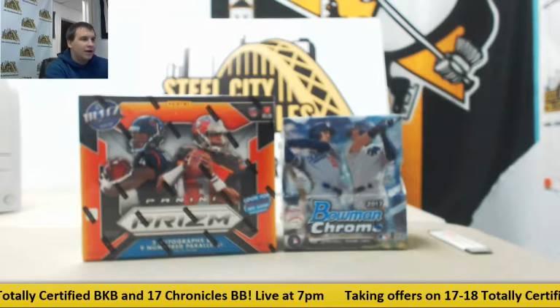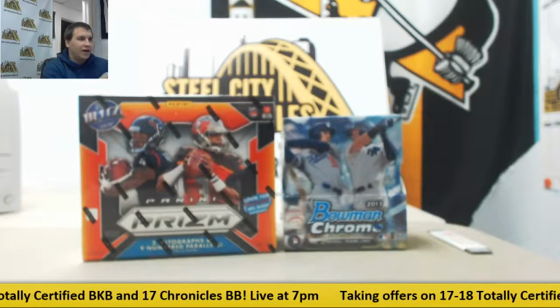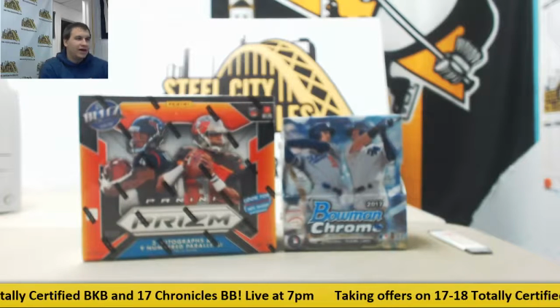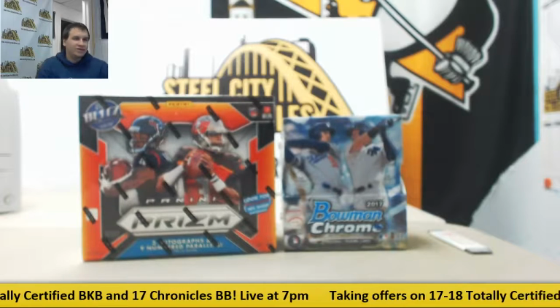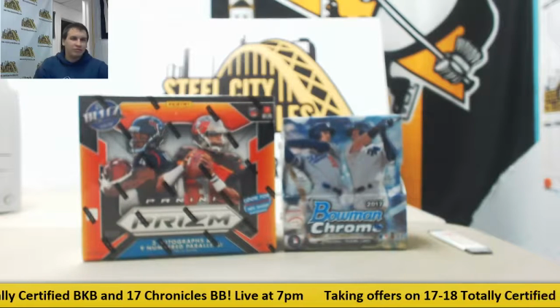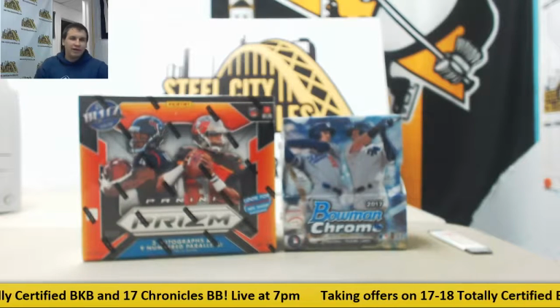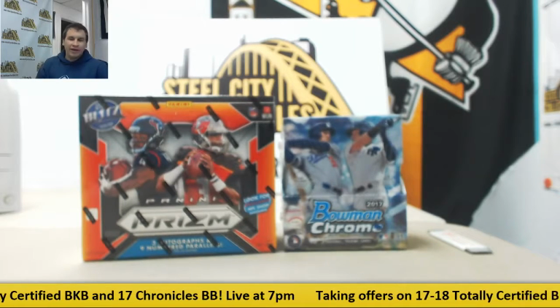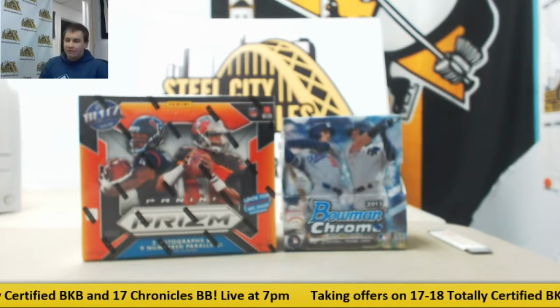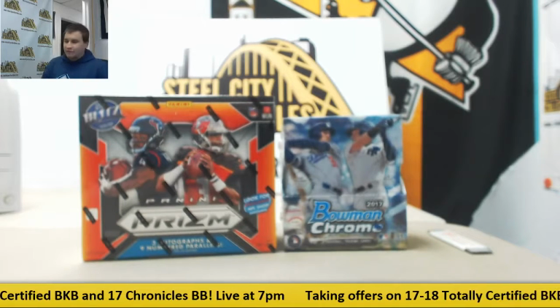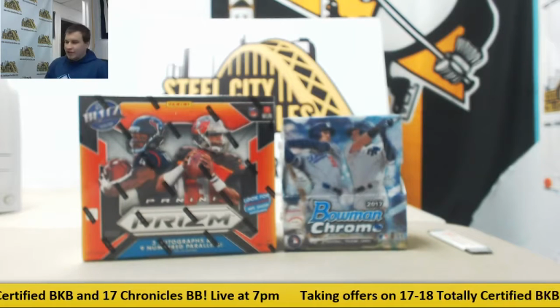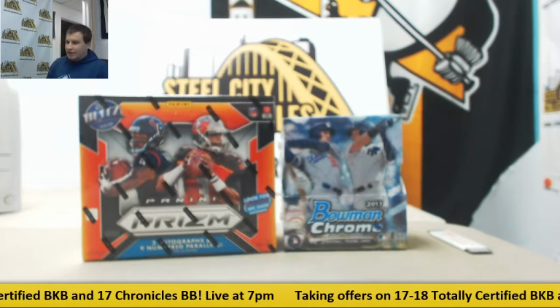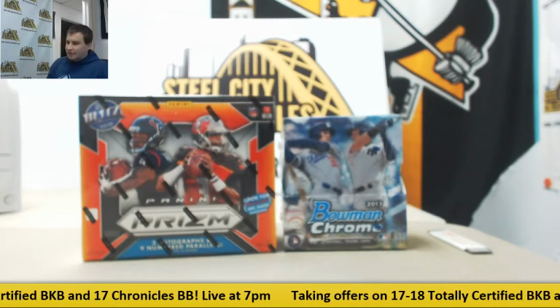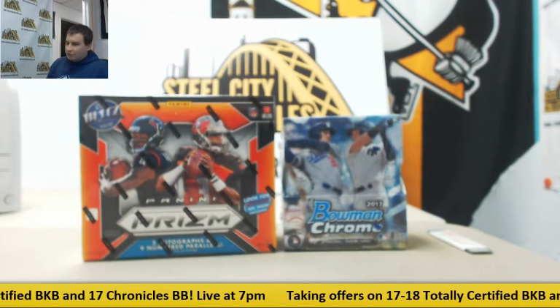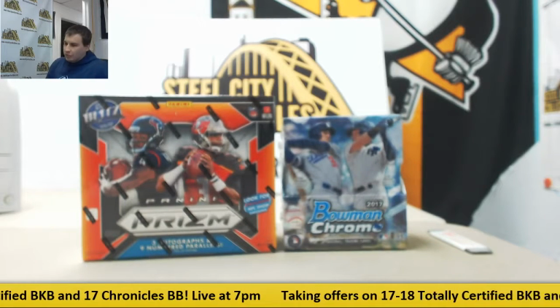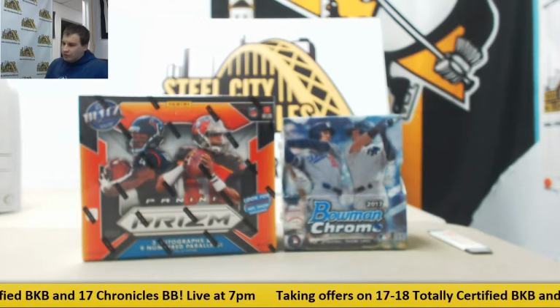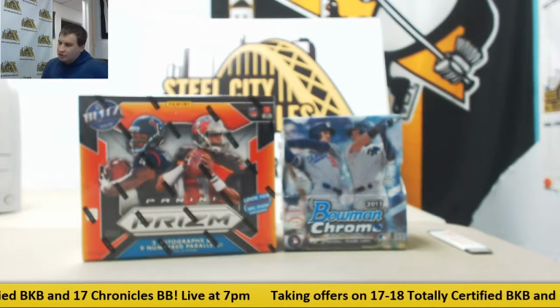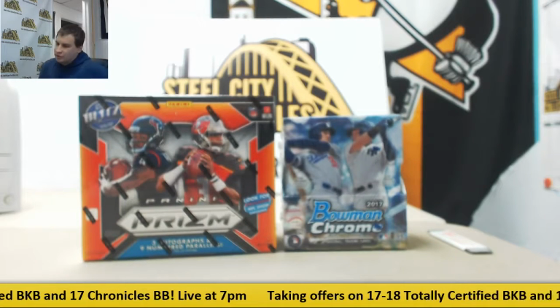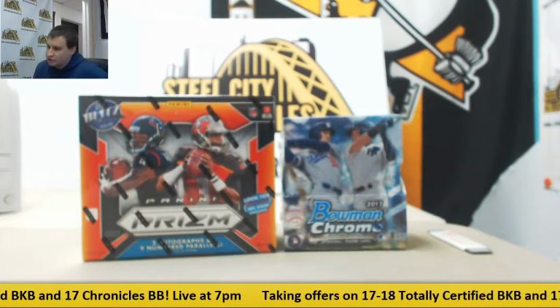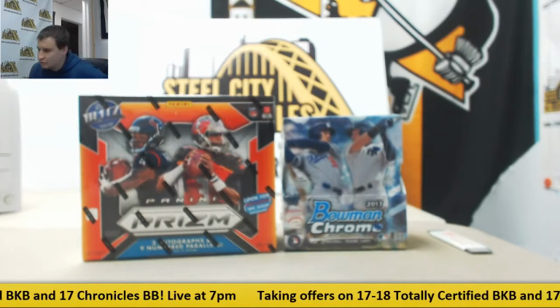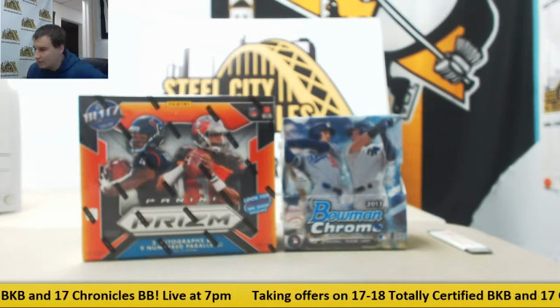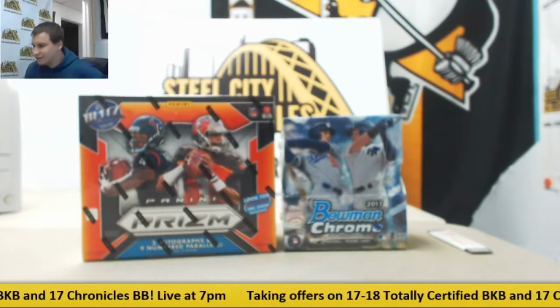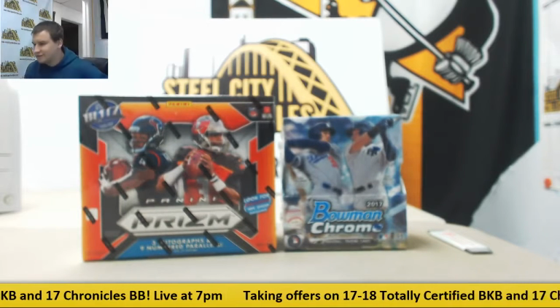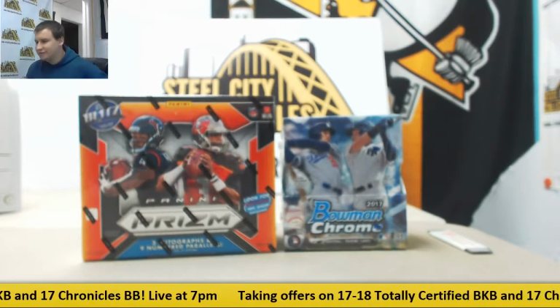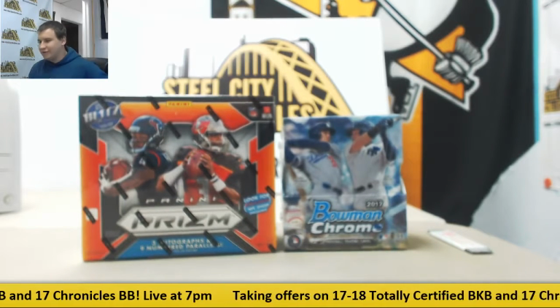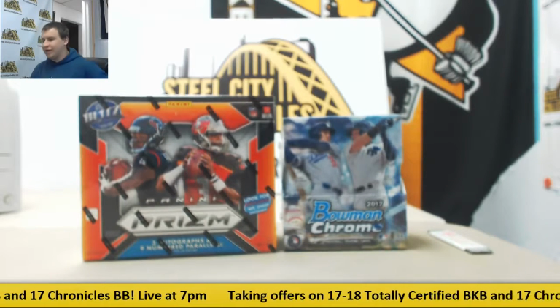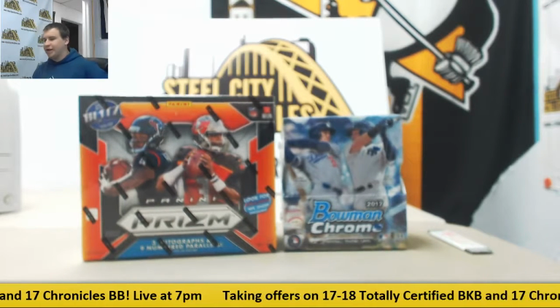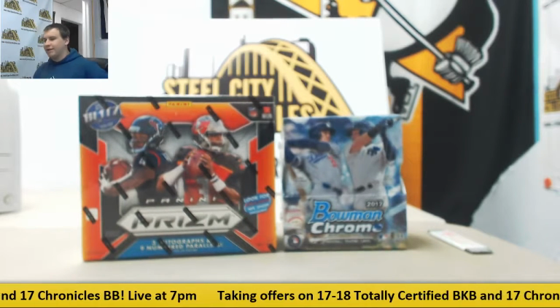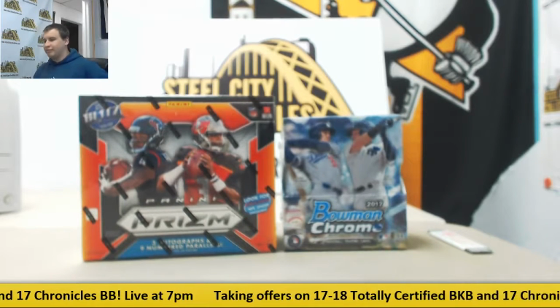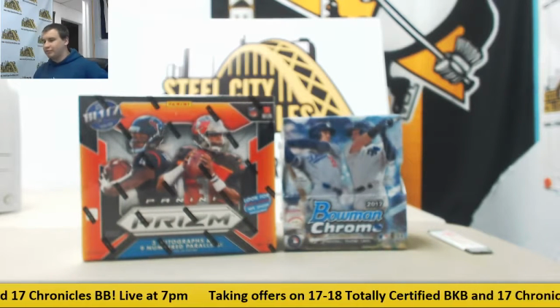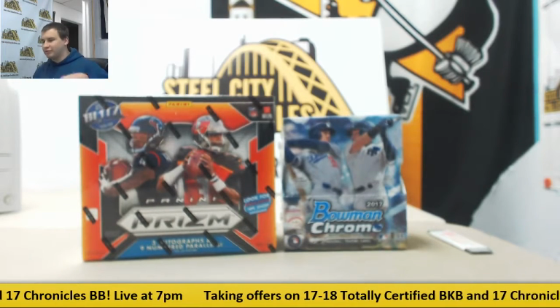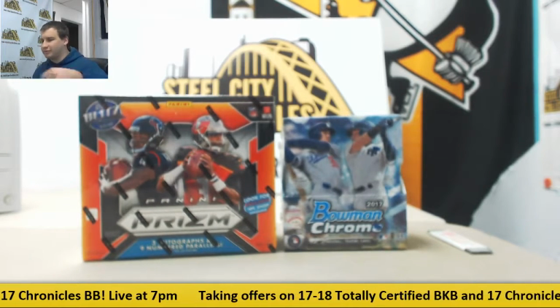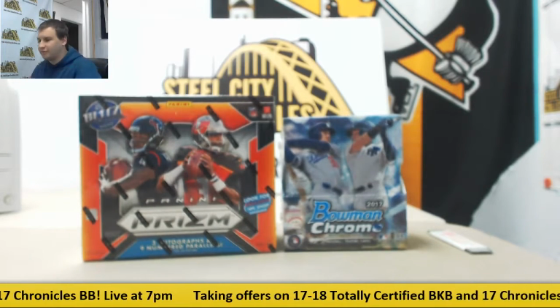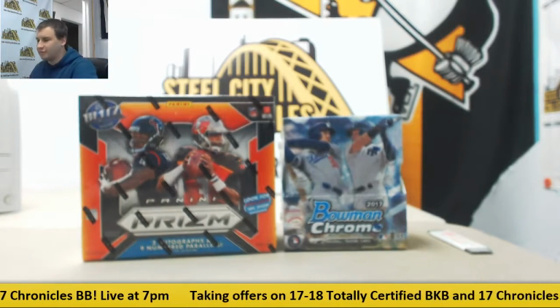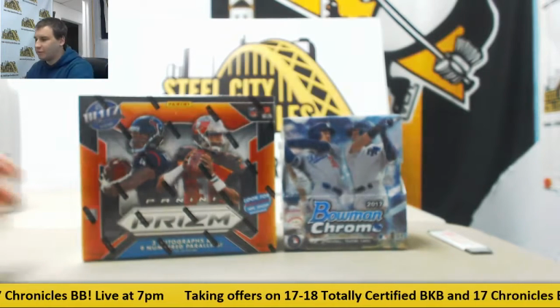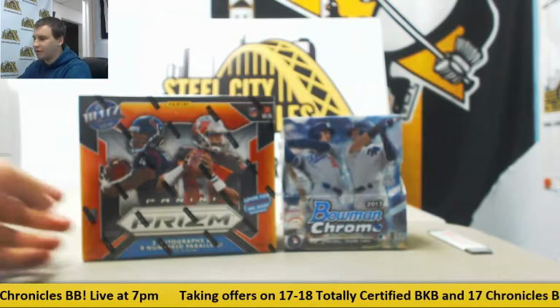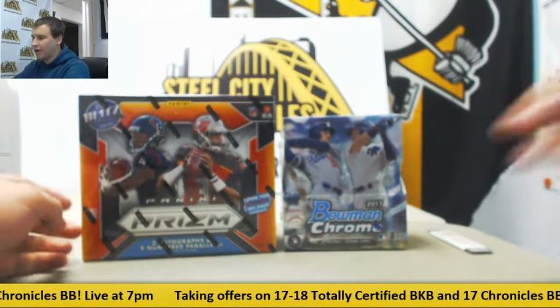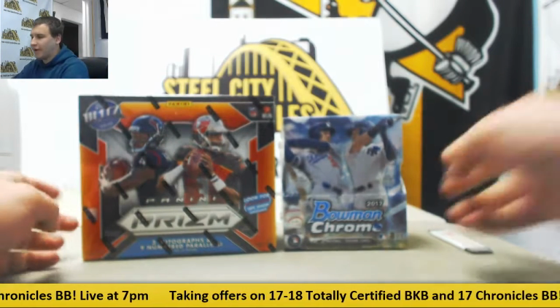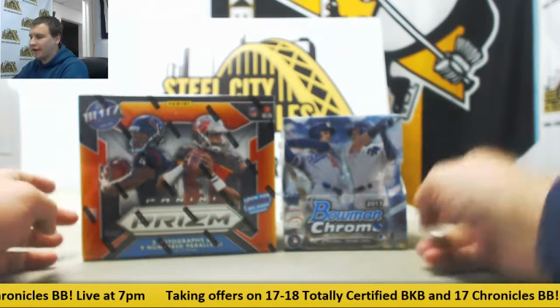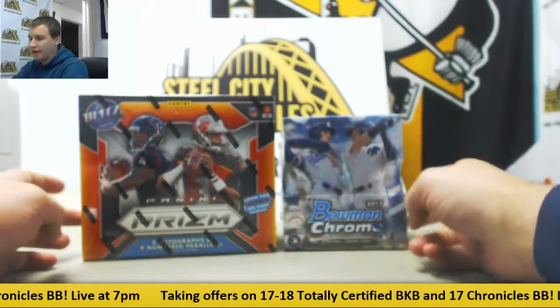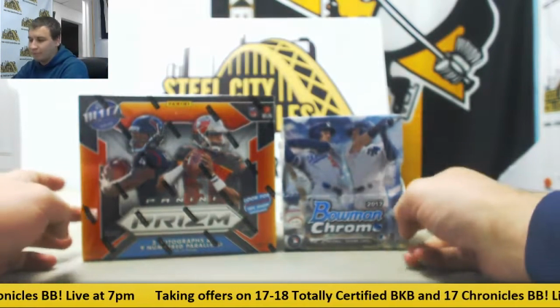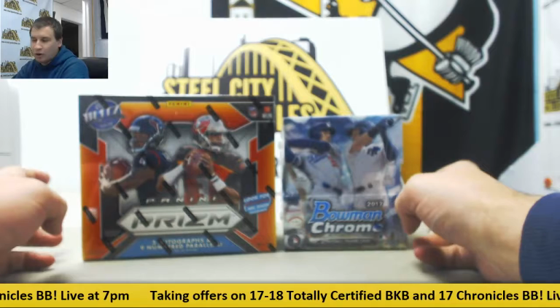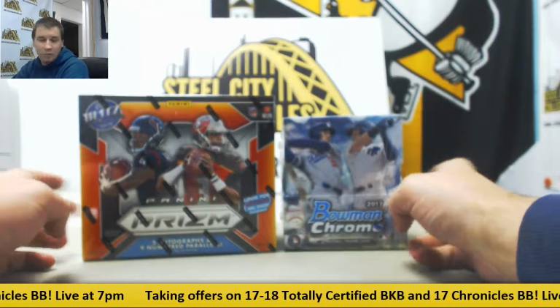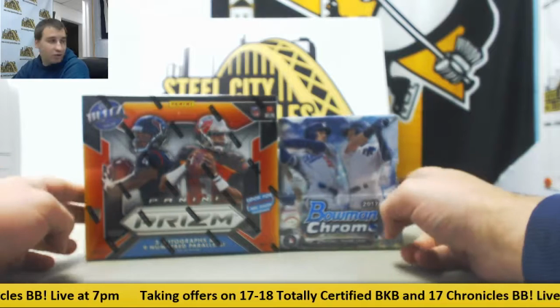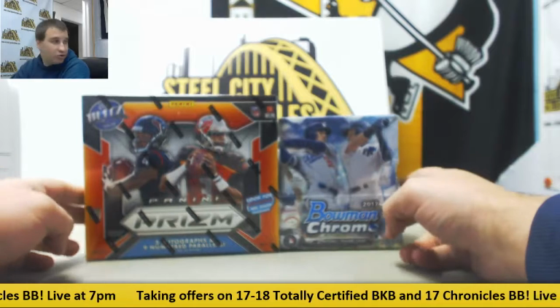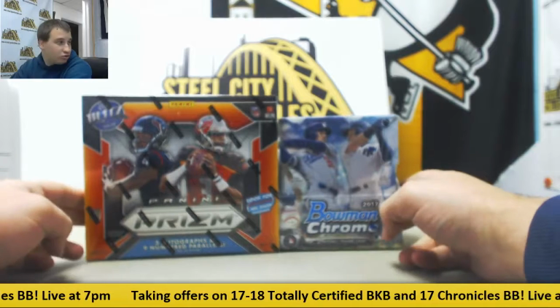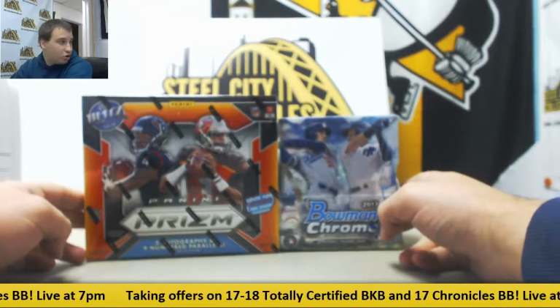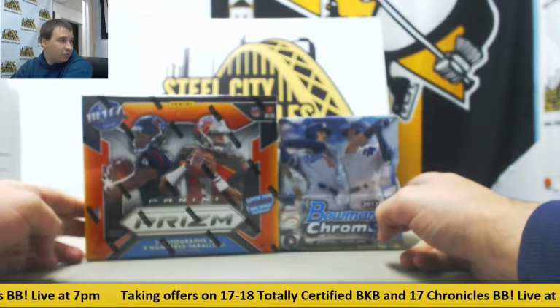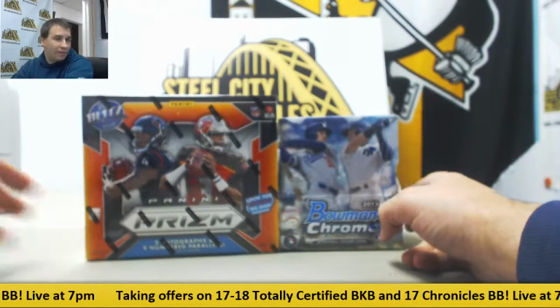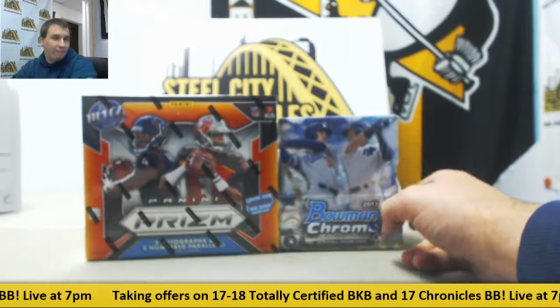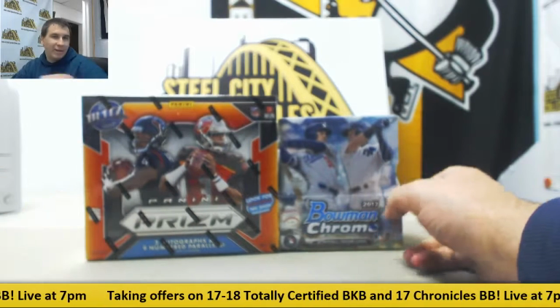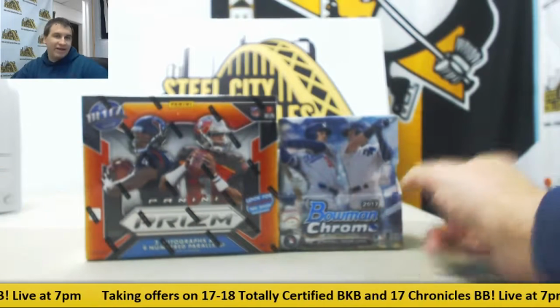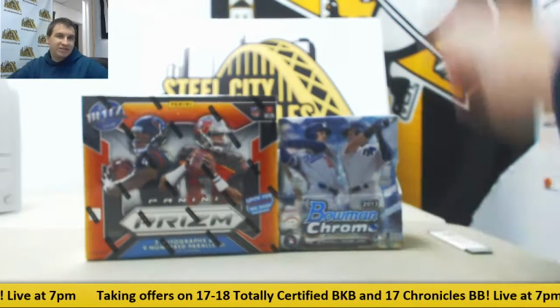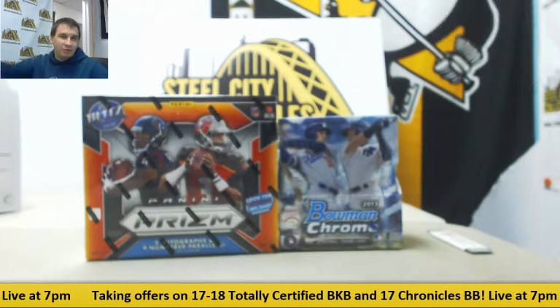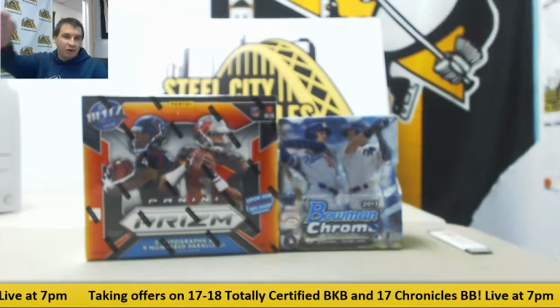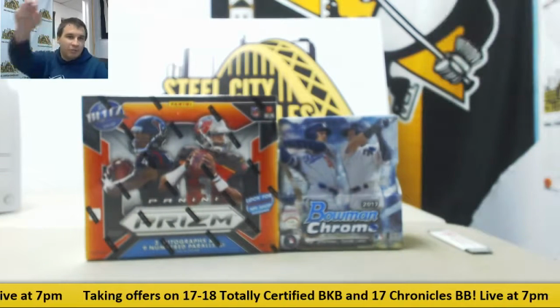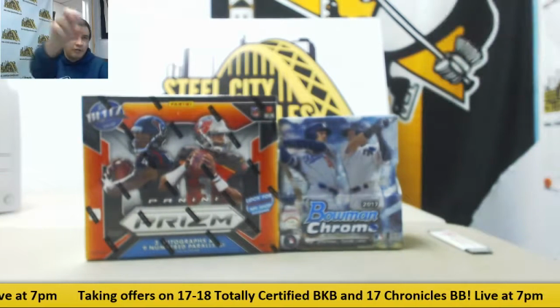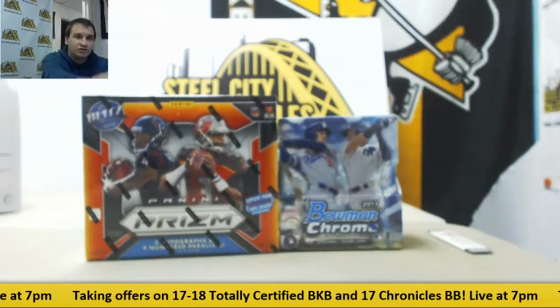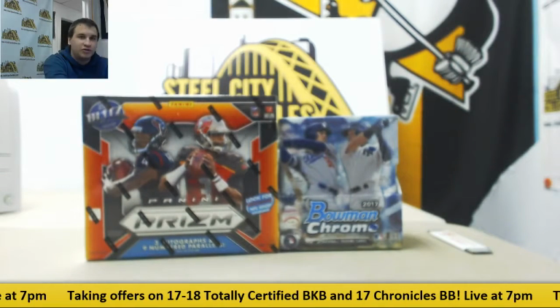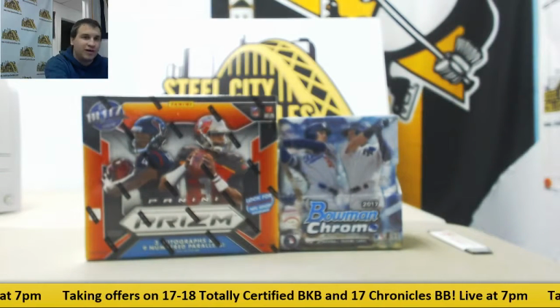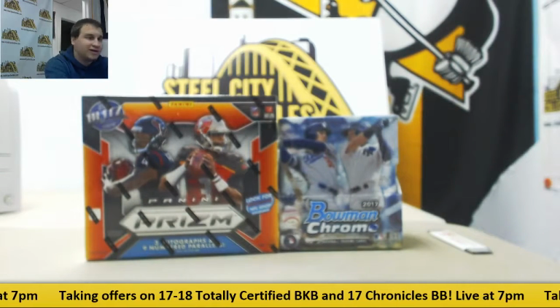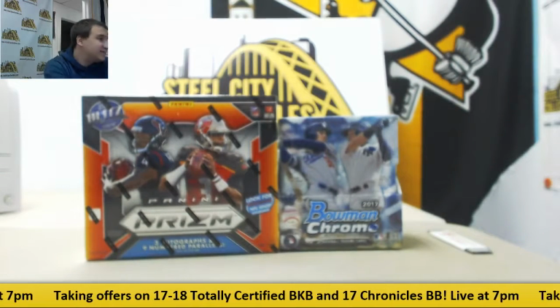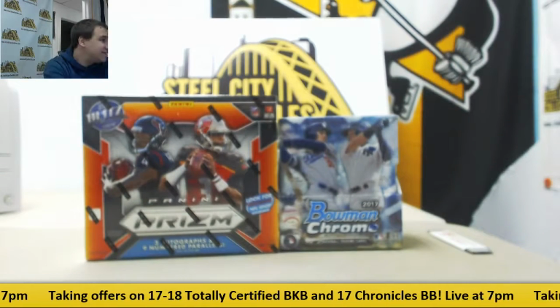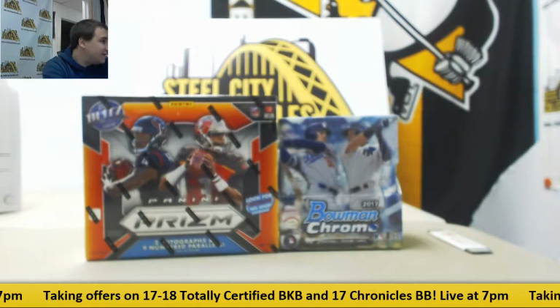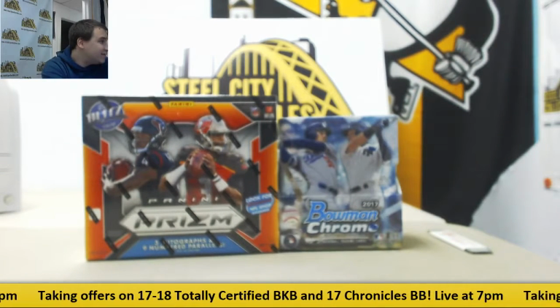Next break here for Jacob. We're doing two boxes — a Prism Football and a Bowman Chrome Baseball, both are 2017.